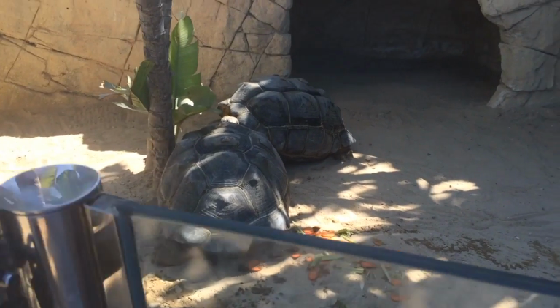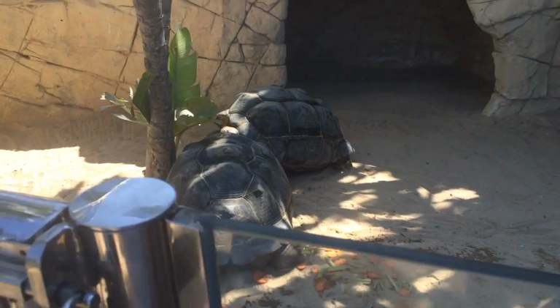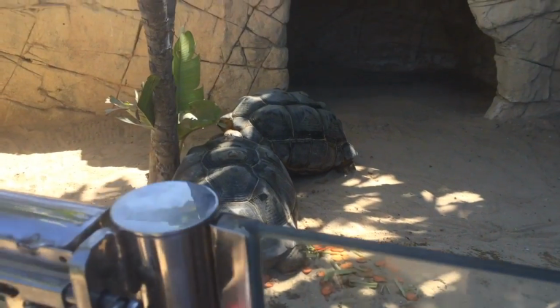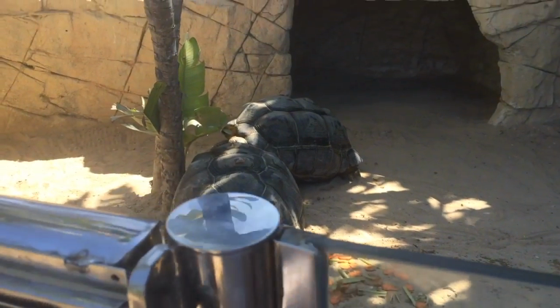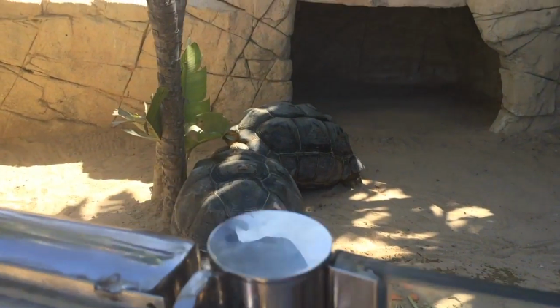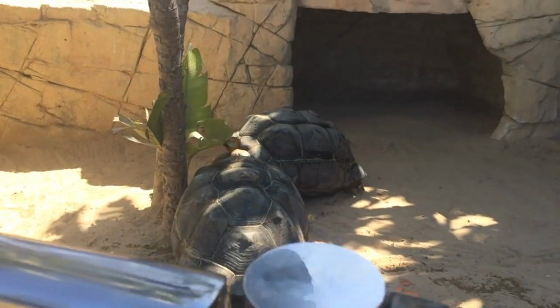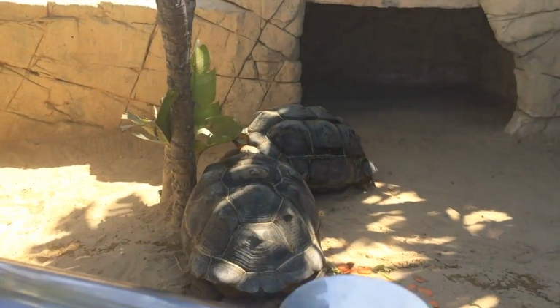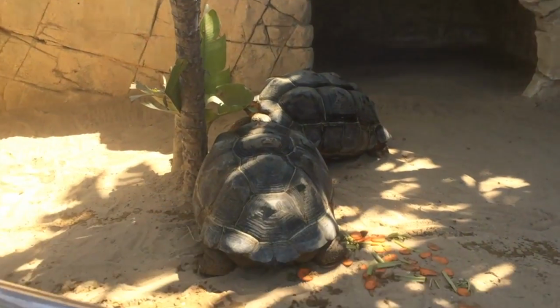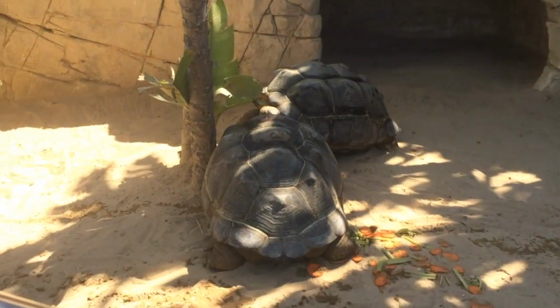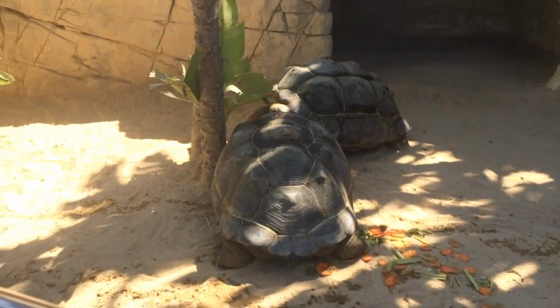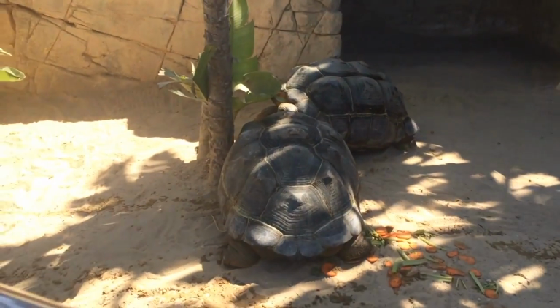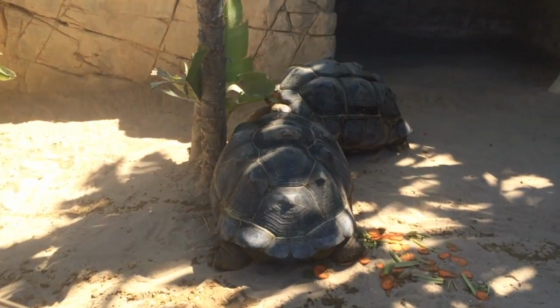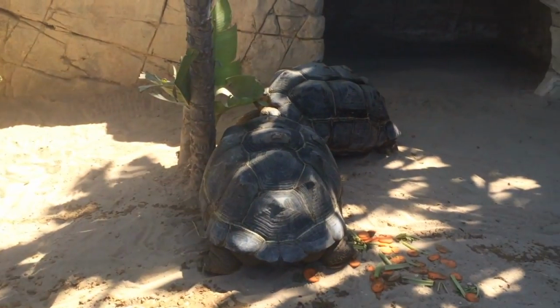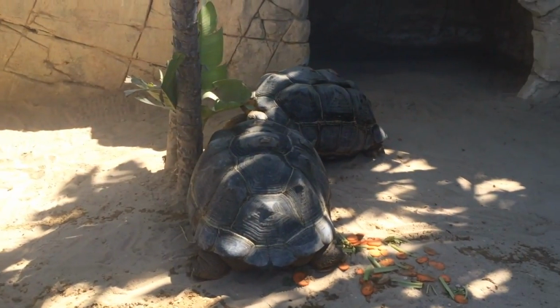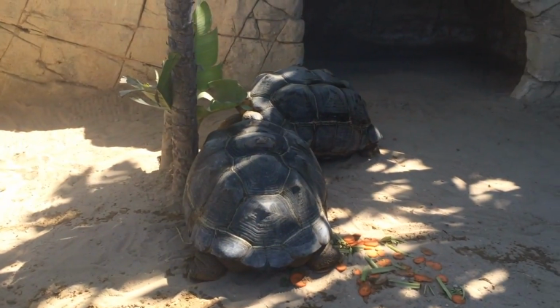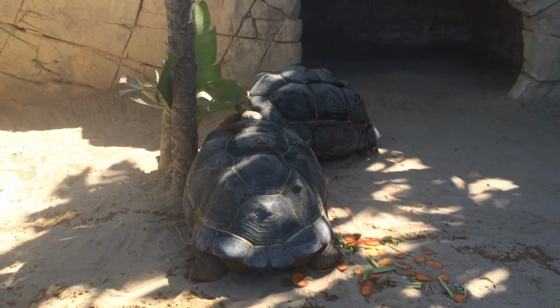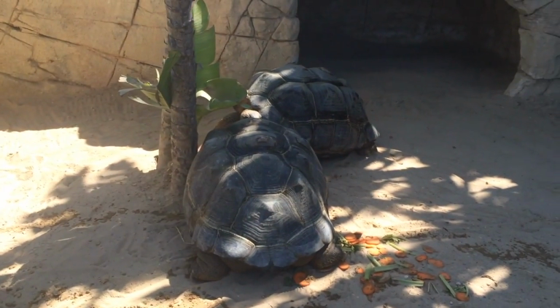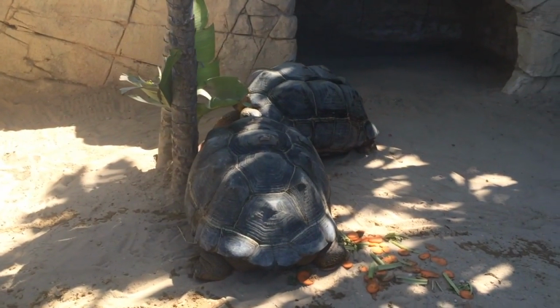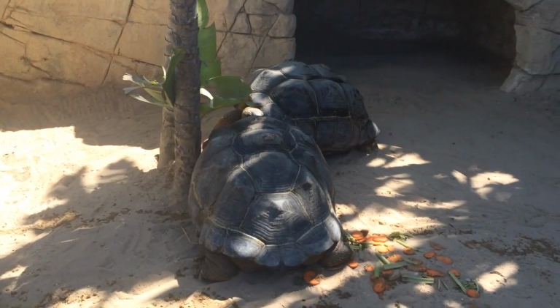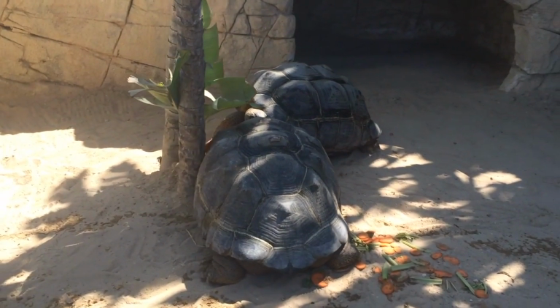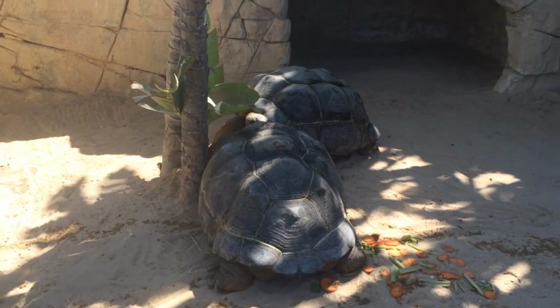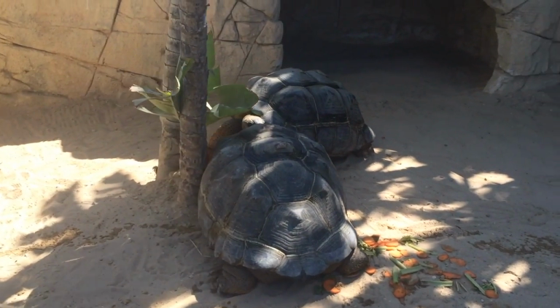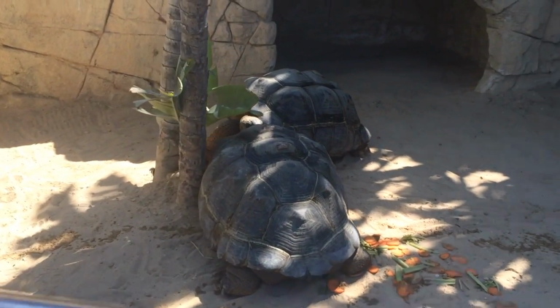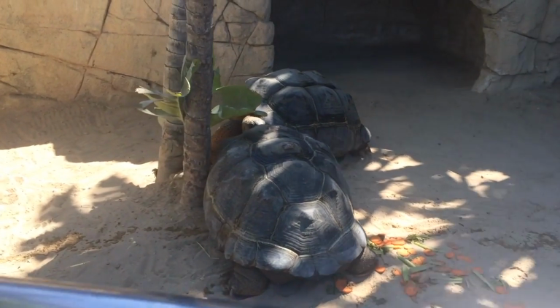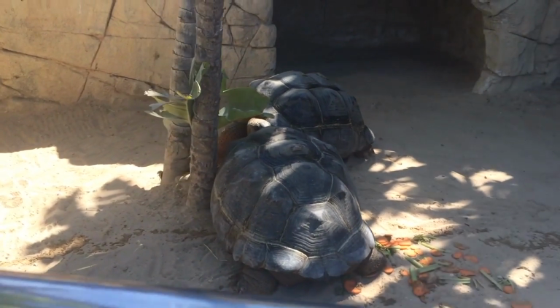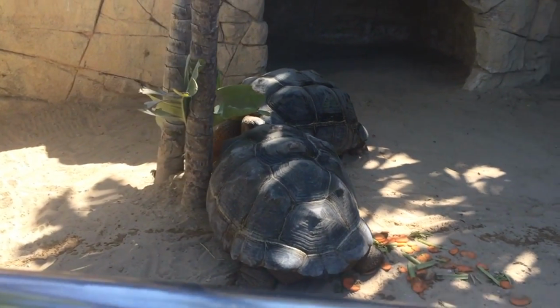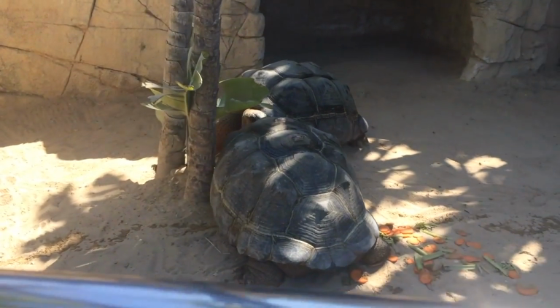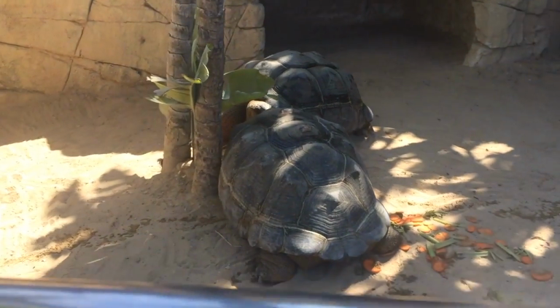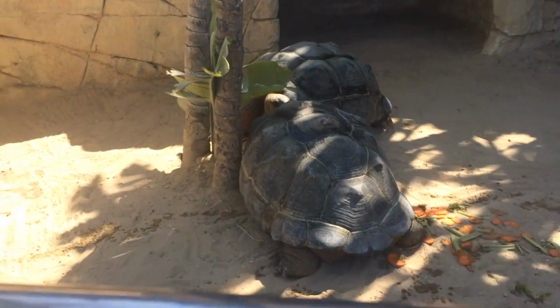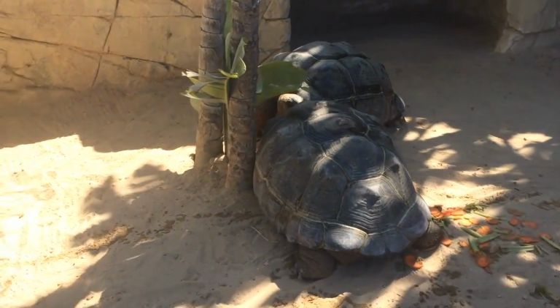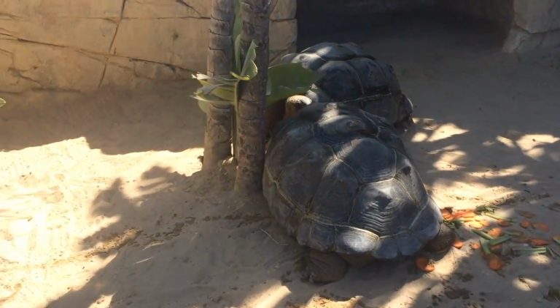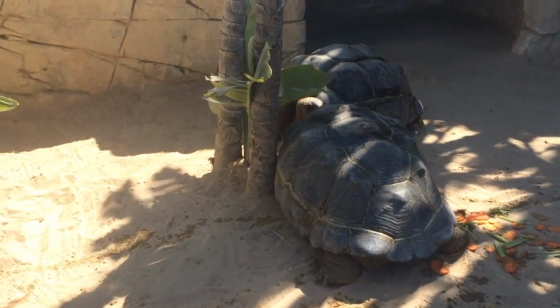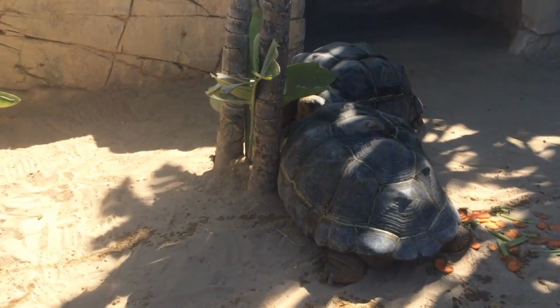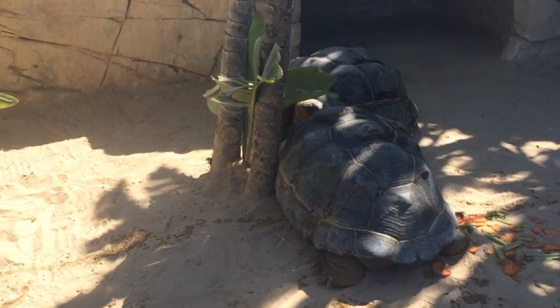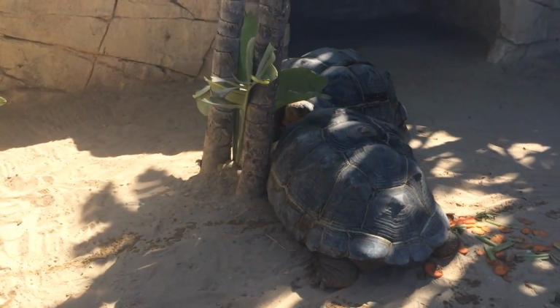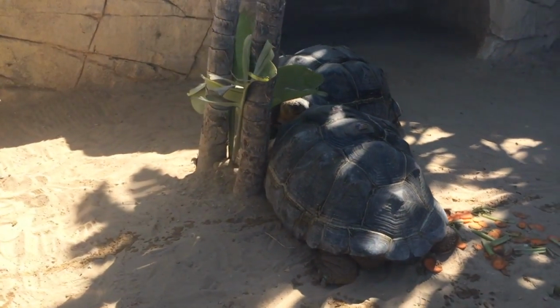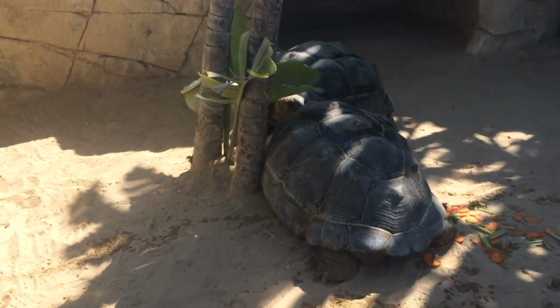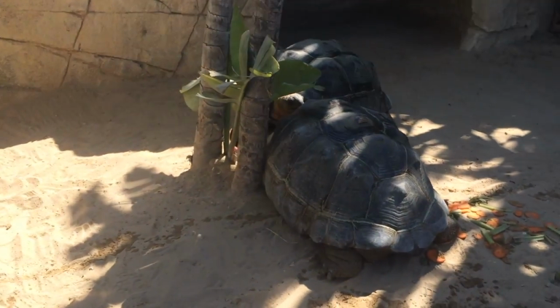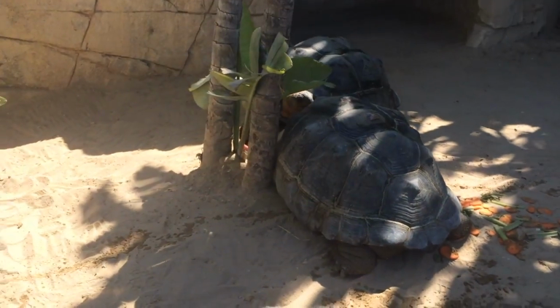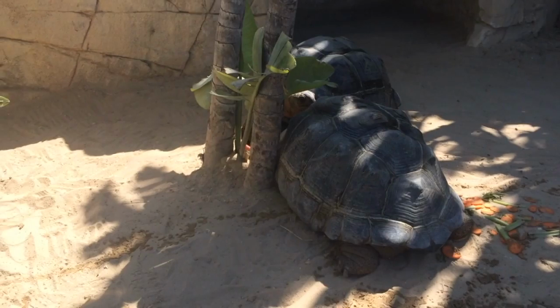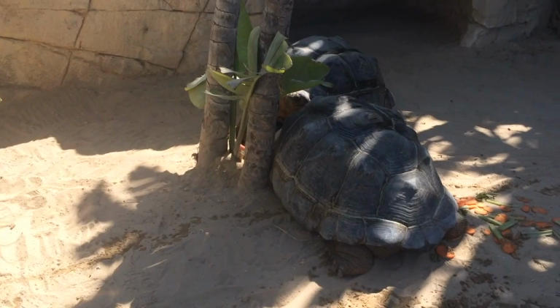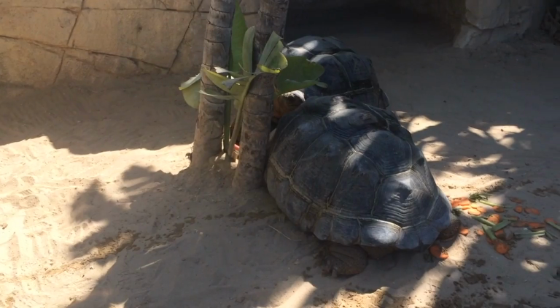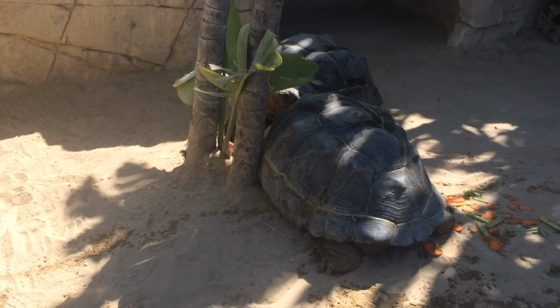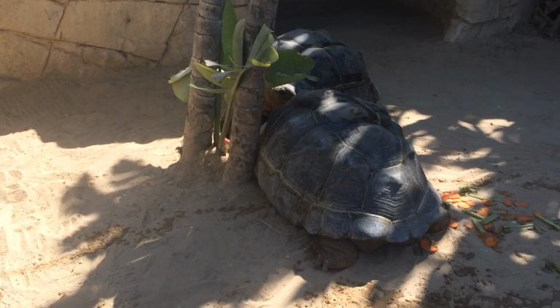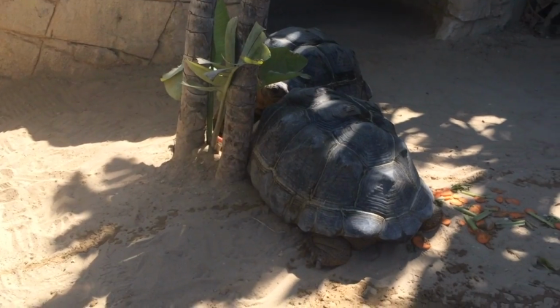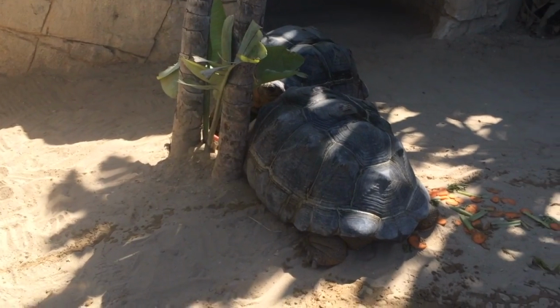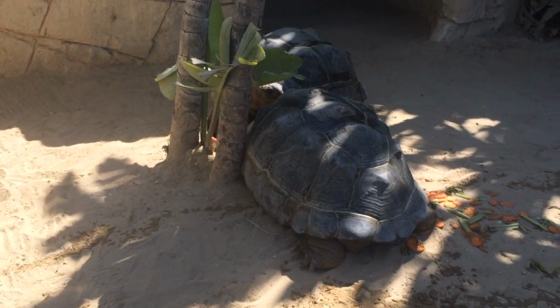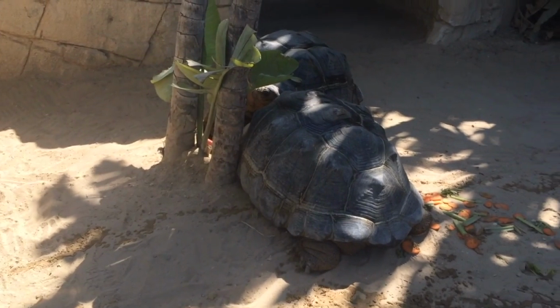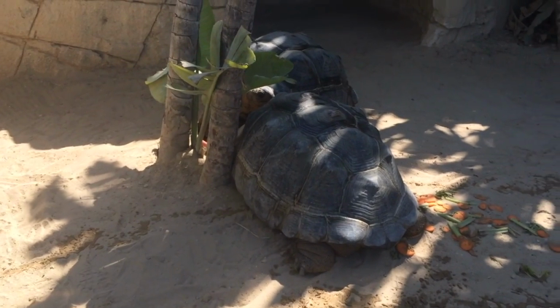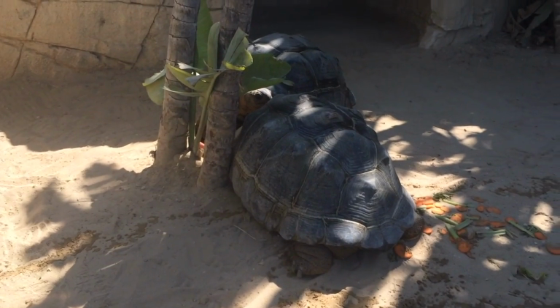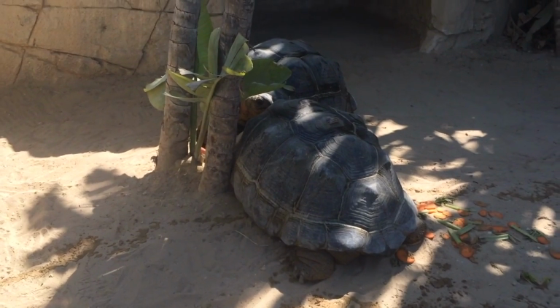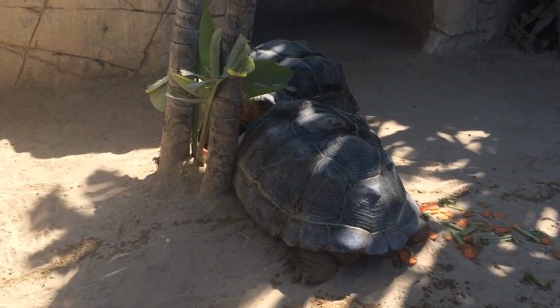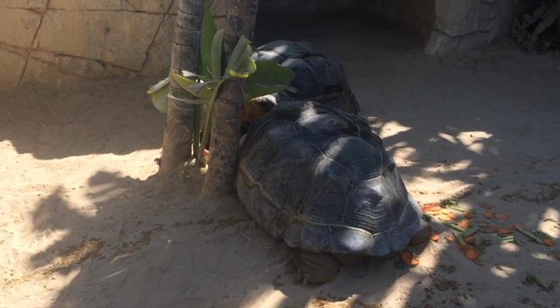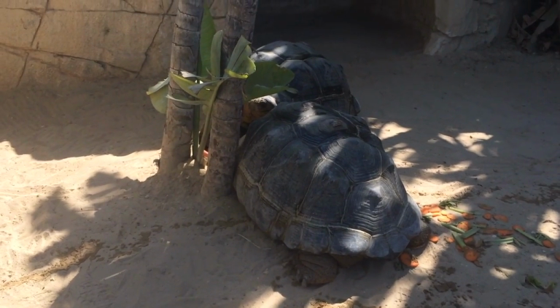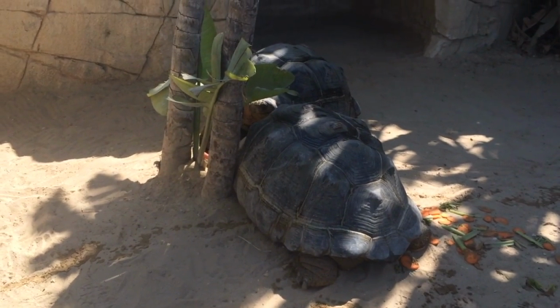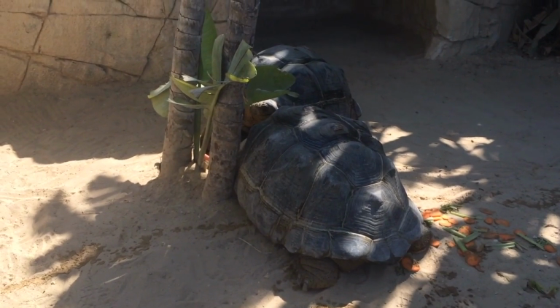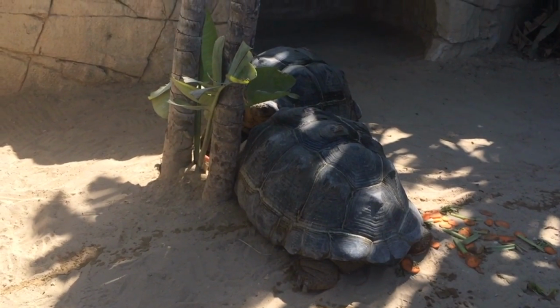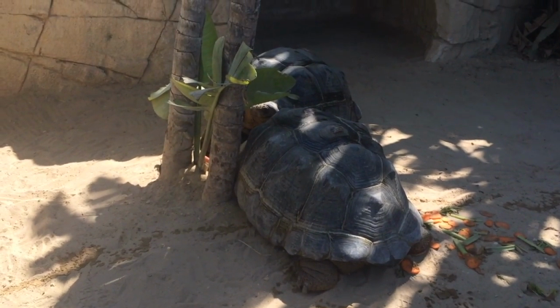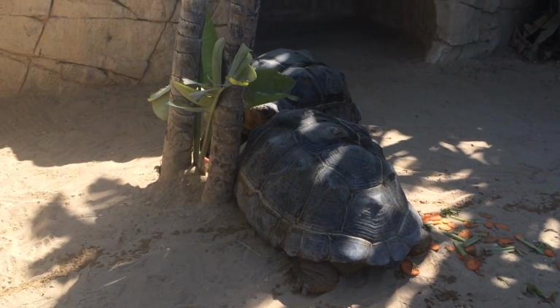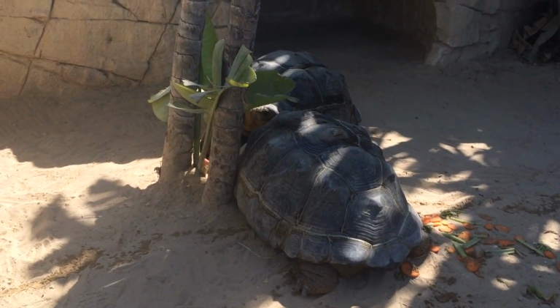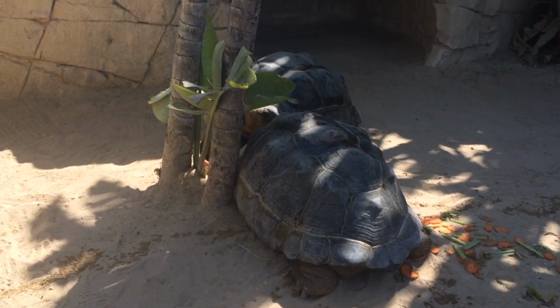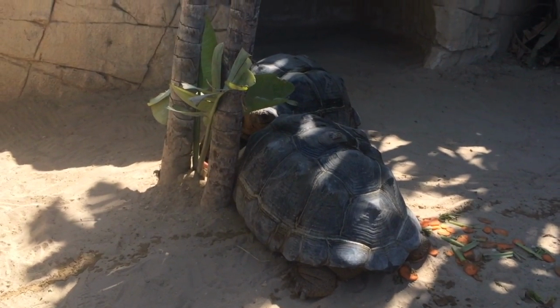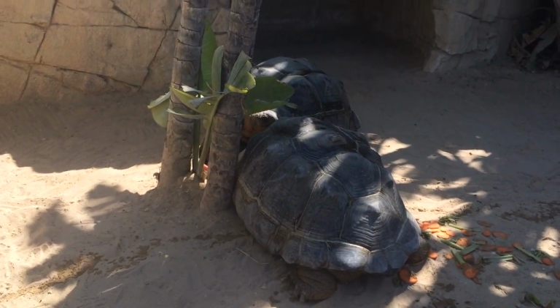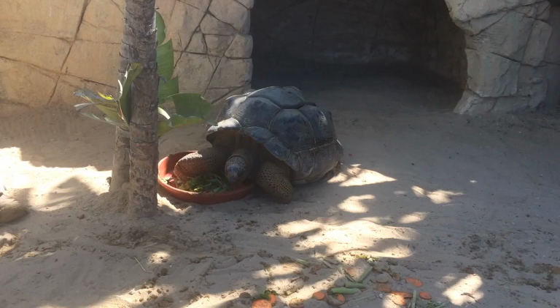Good morning, ladies and gentlemen, boys and girls. Welcome to Mundo Market.